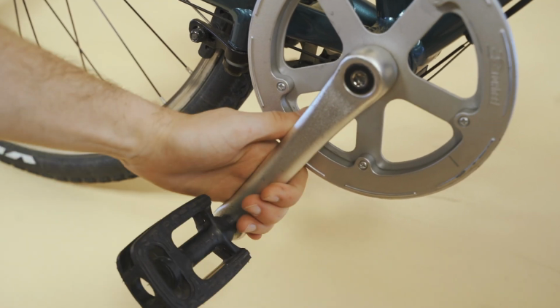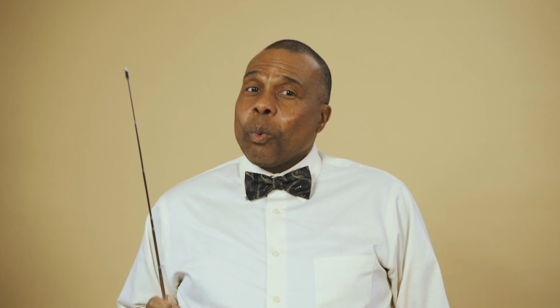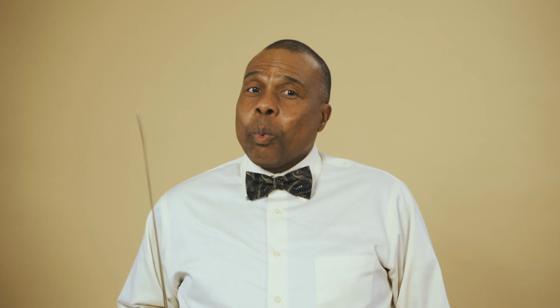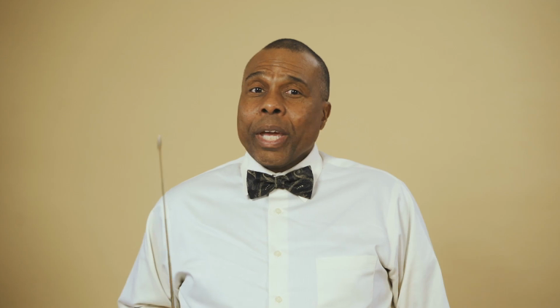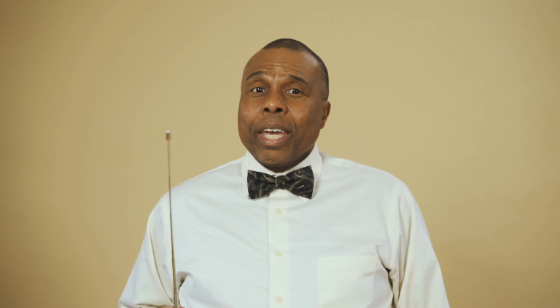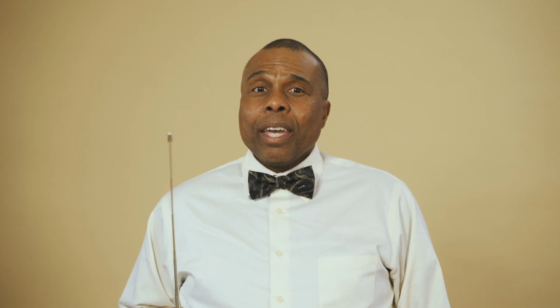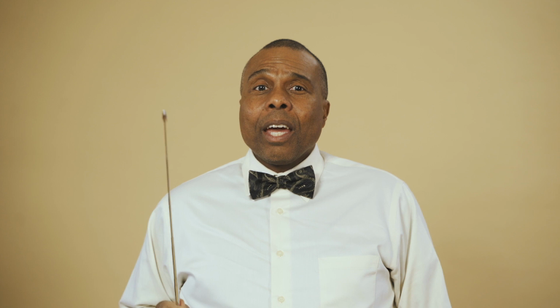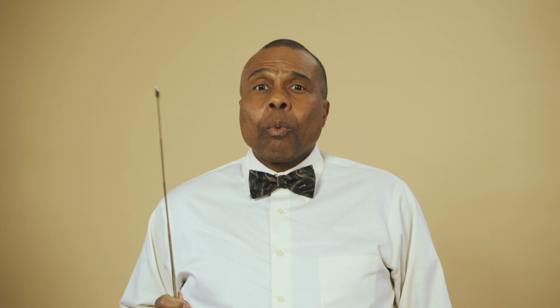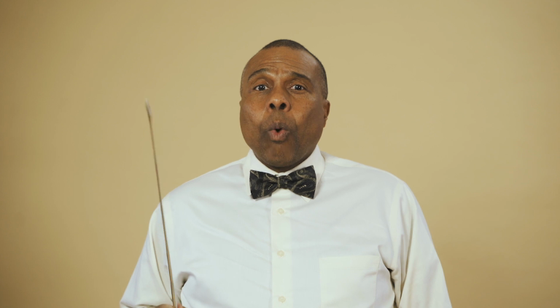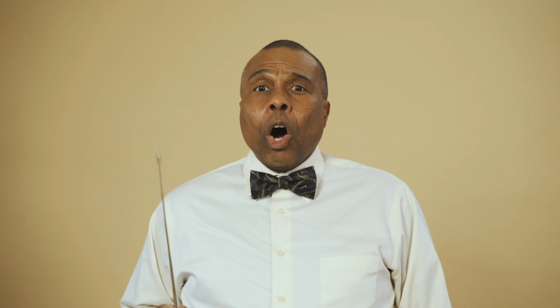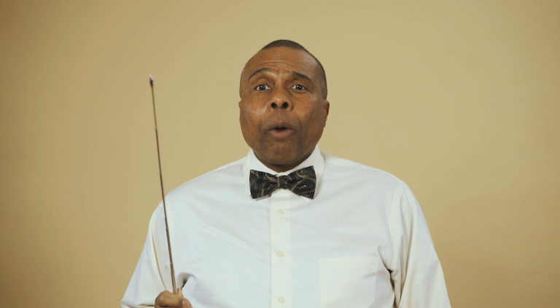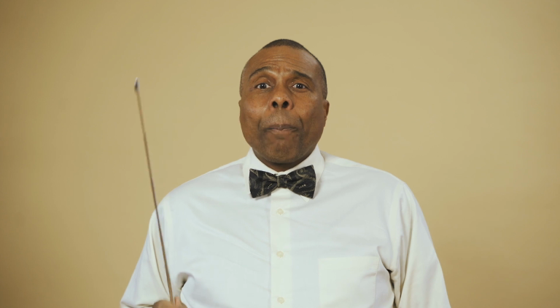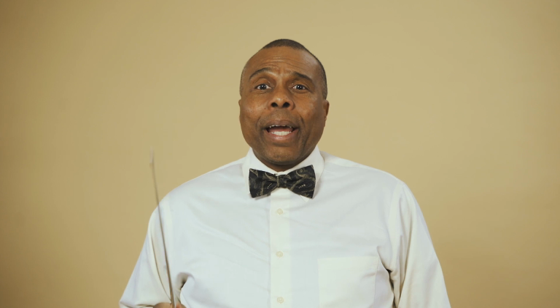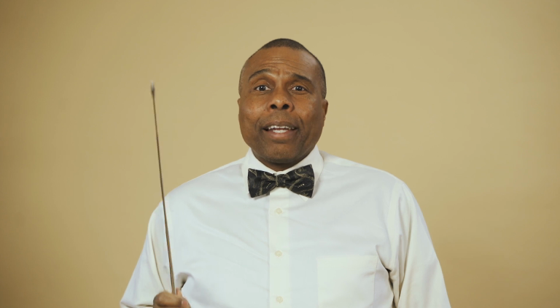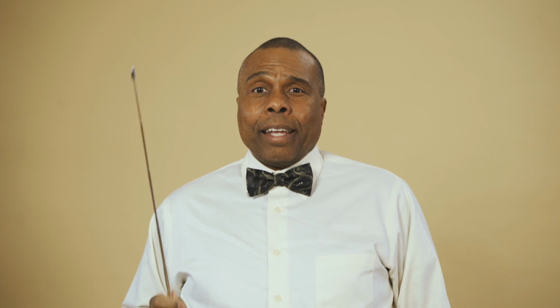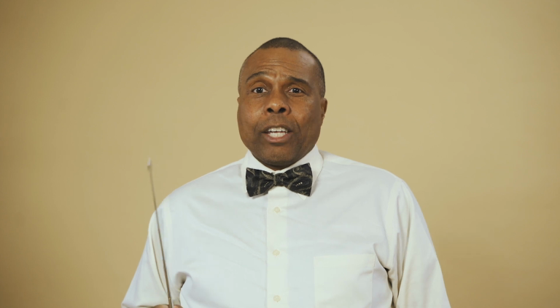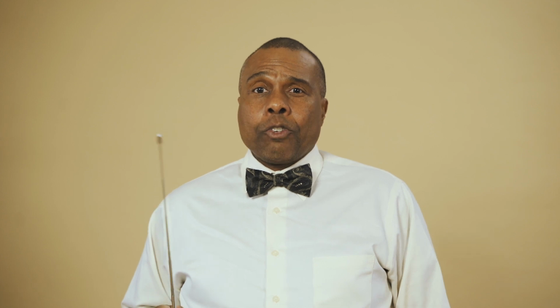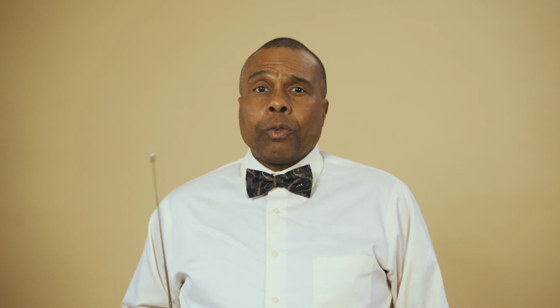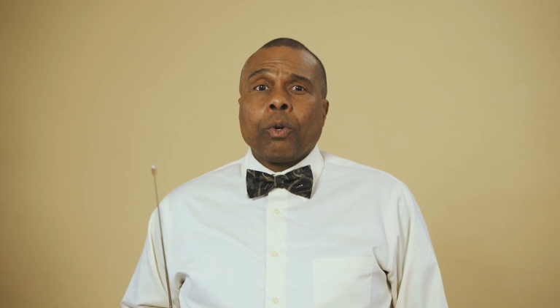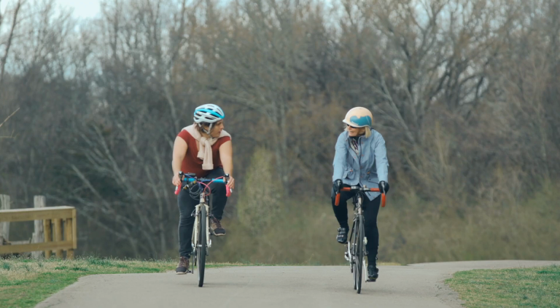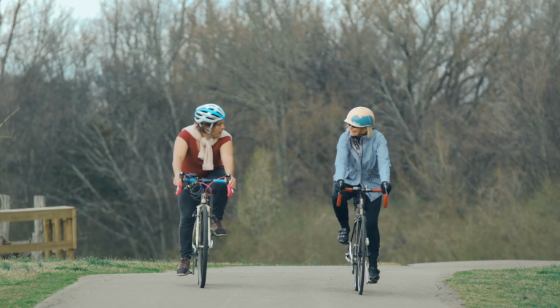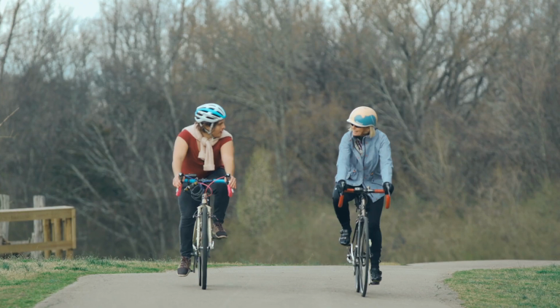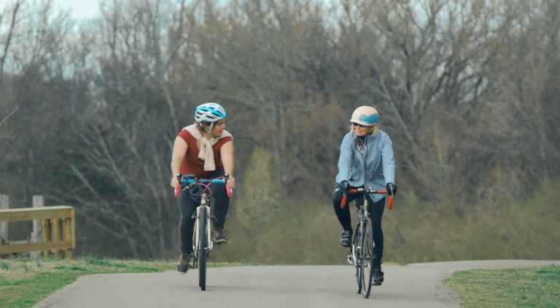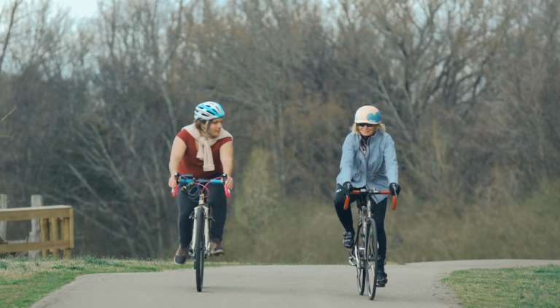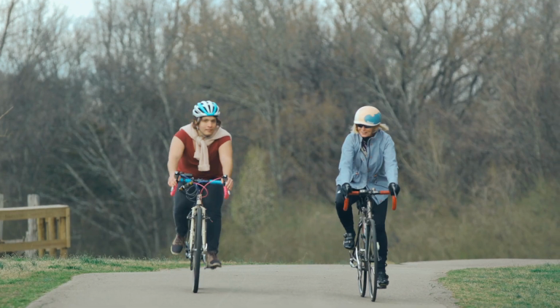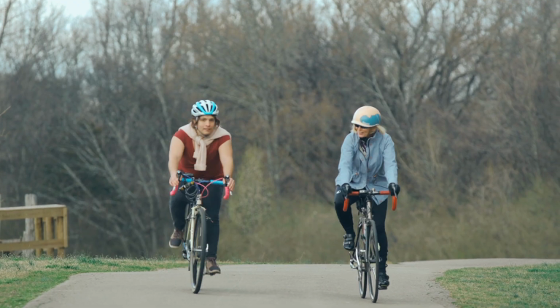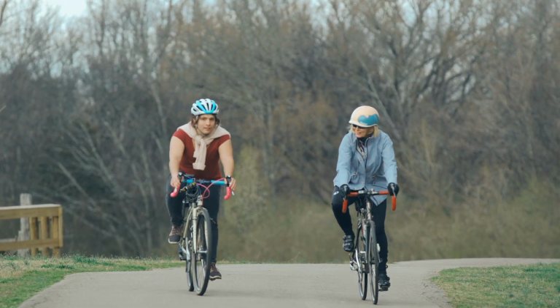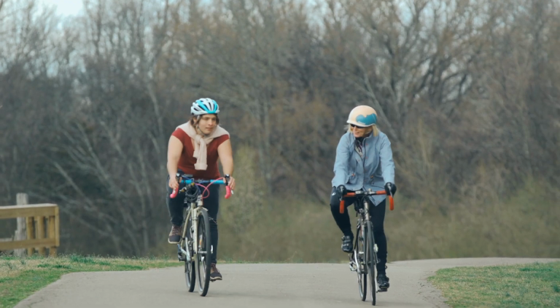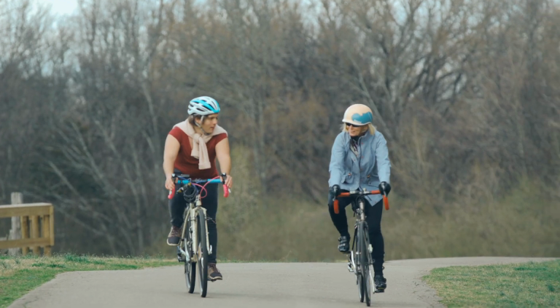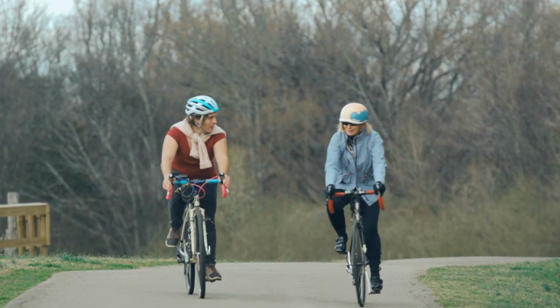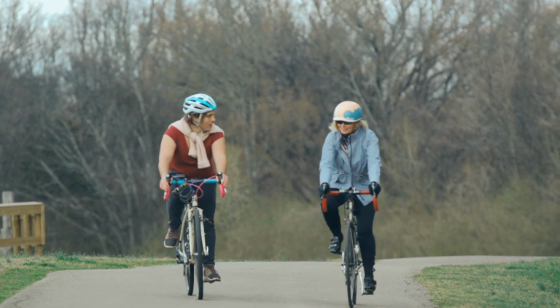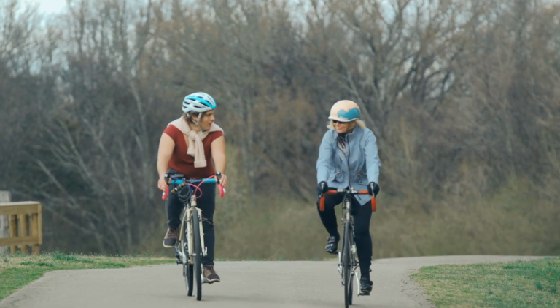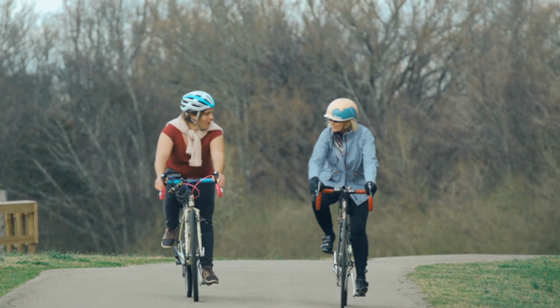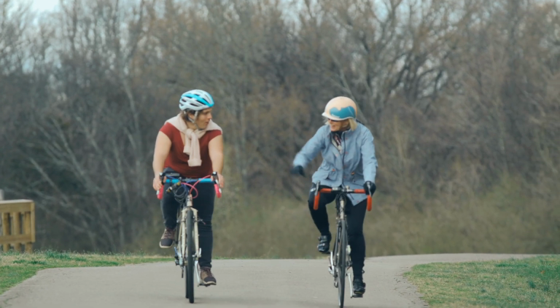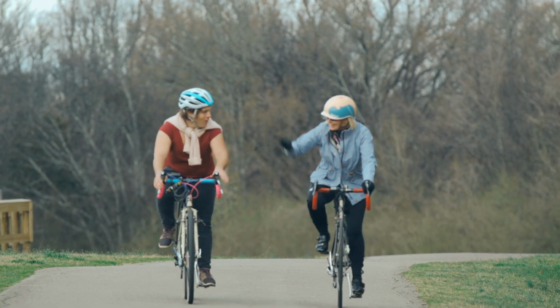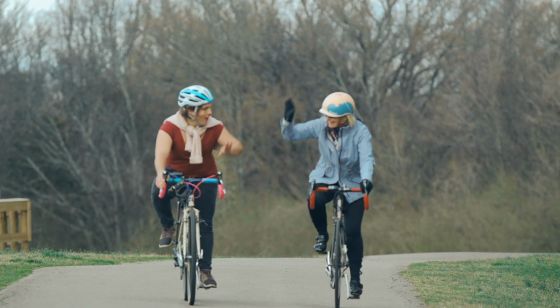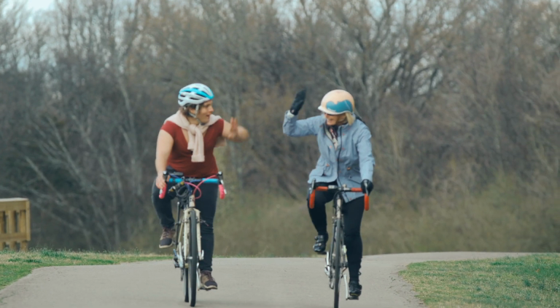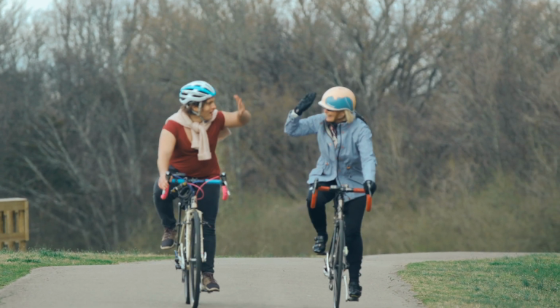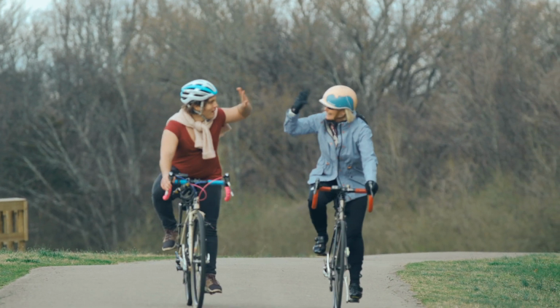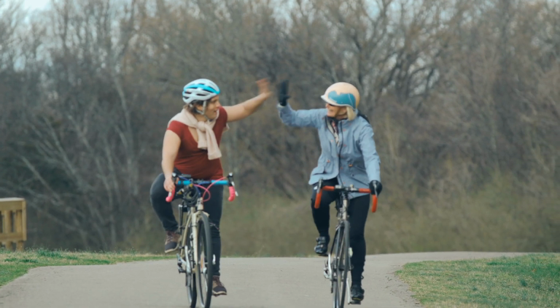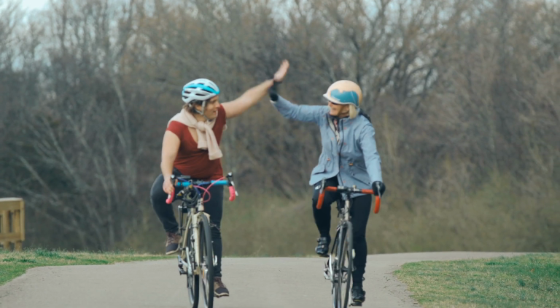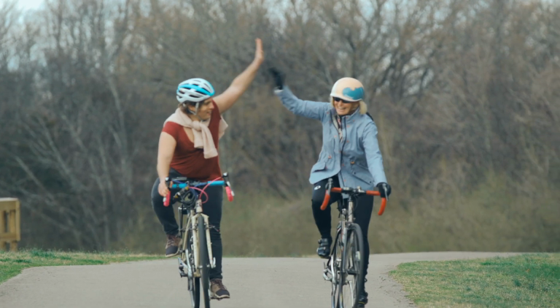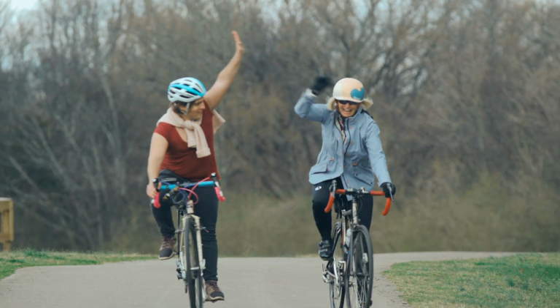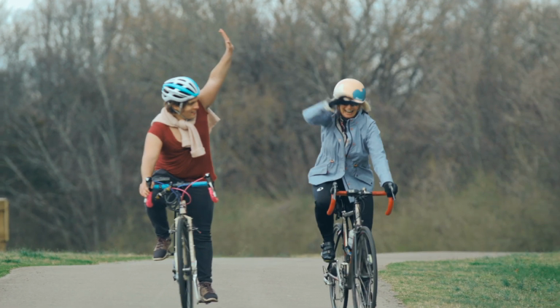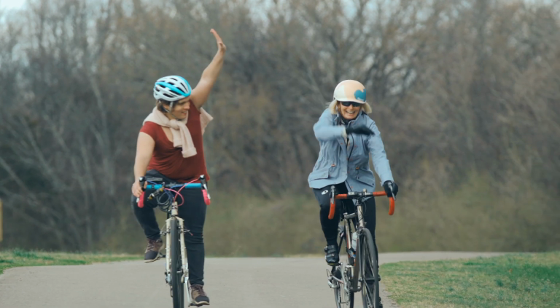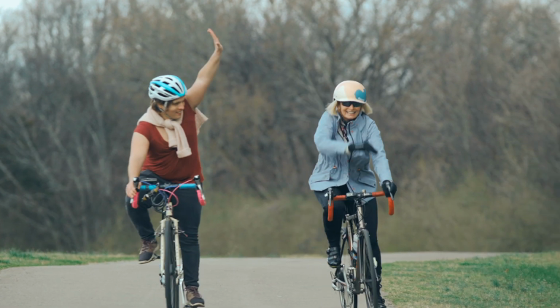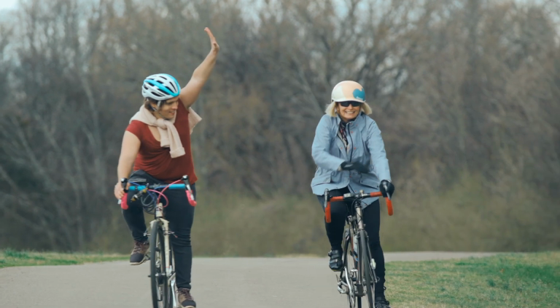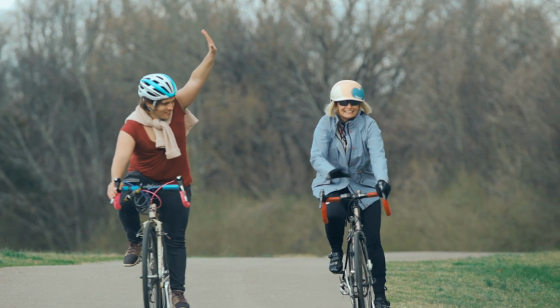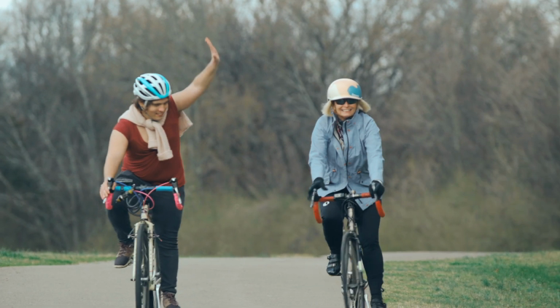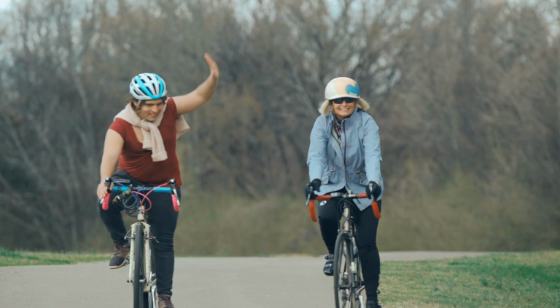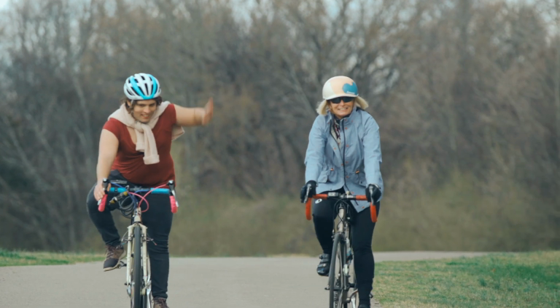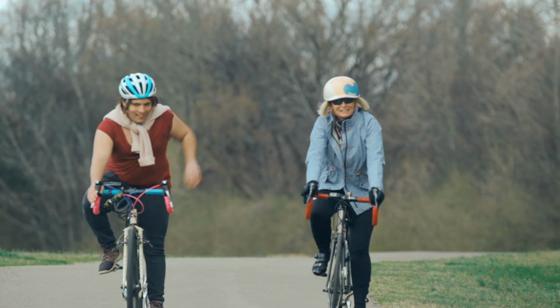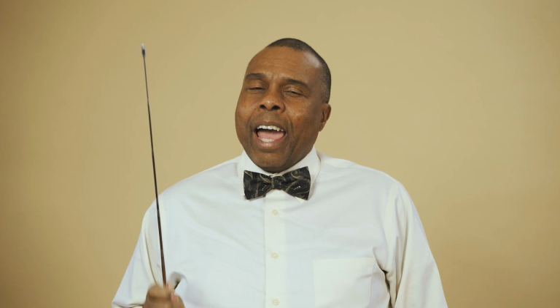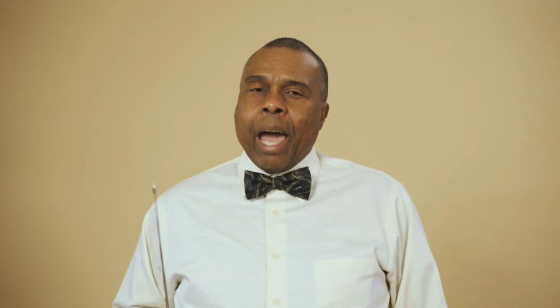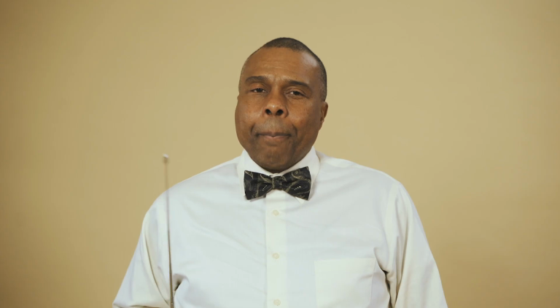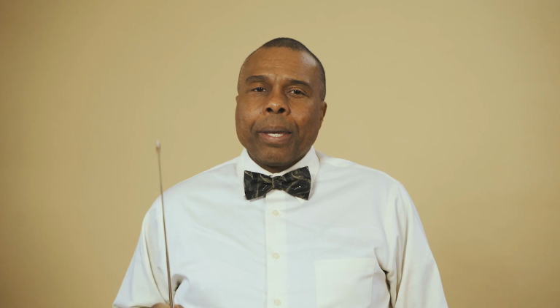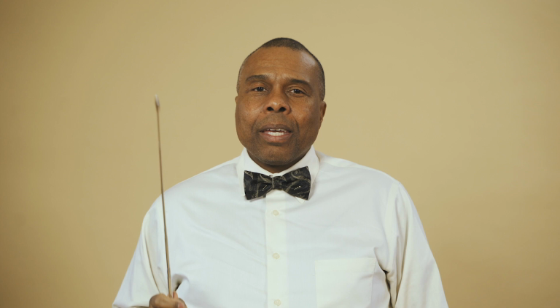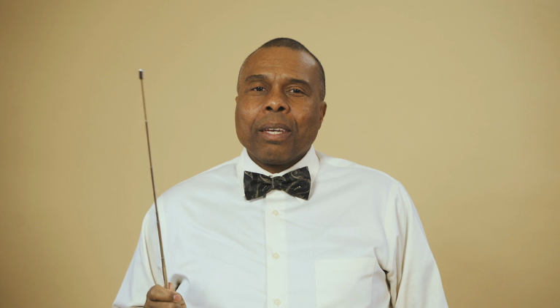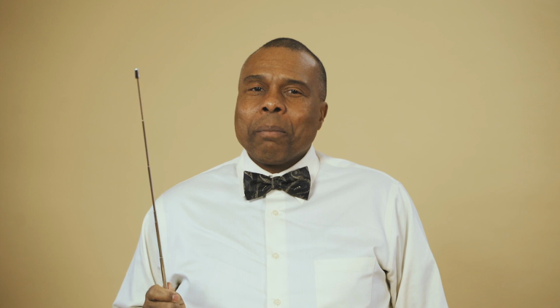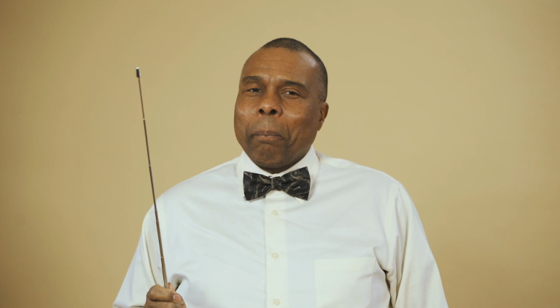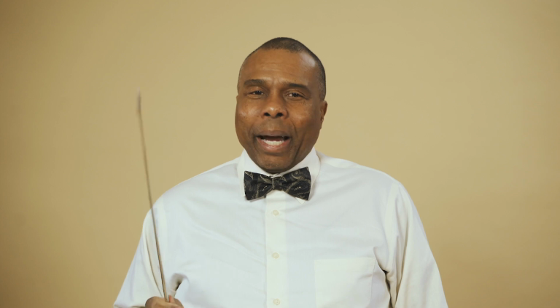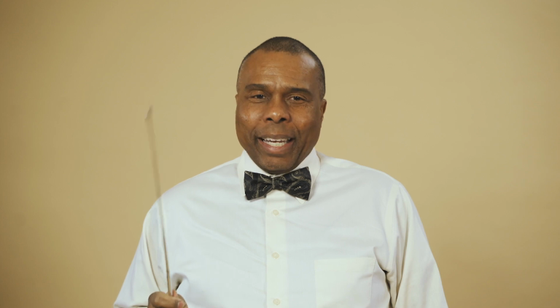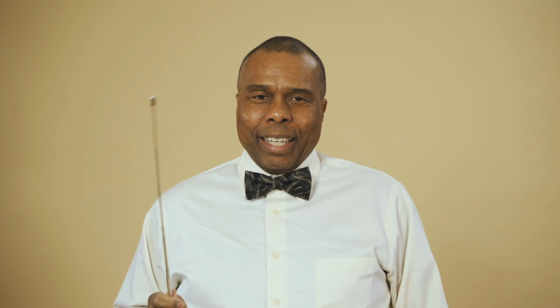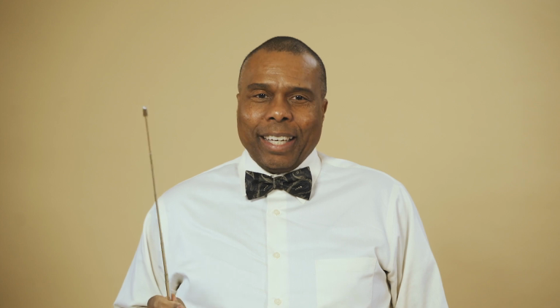We at Walk Bike National want to make sure you are safe and that you have fun. Happy Biking!